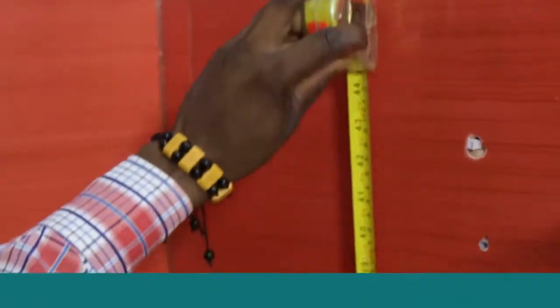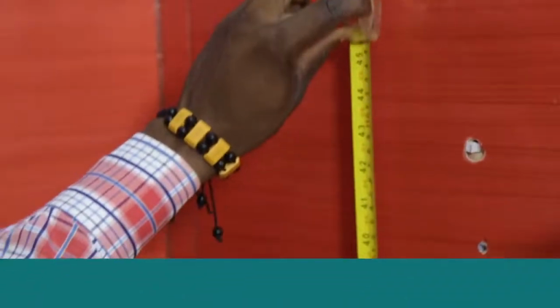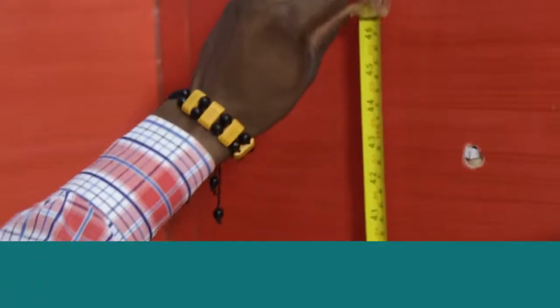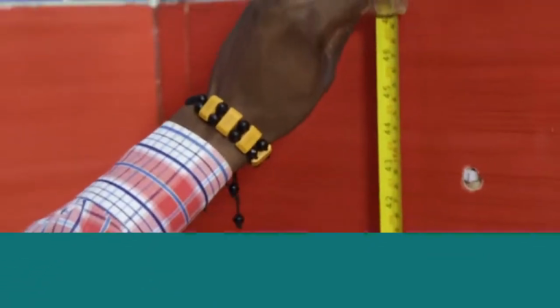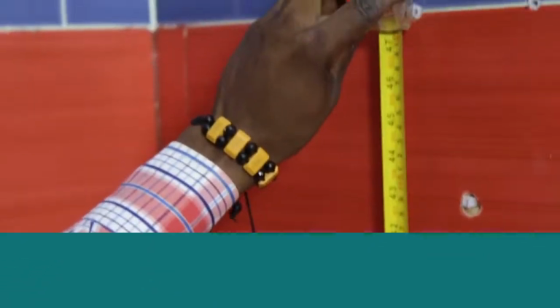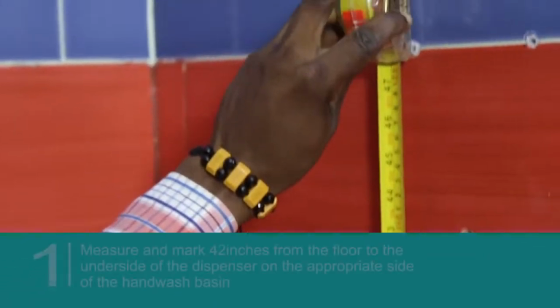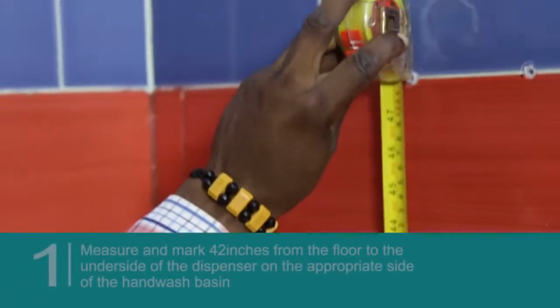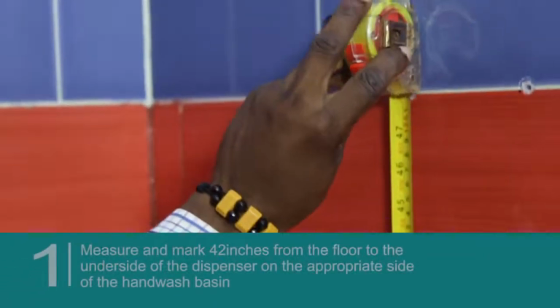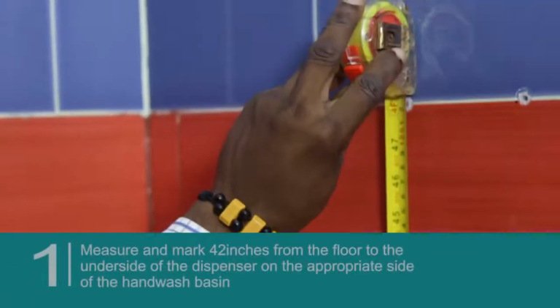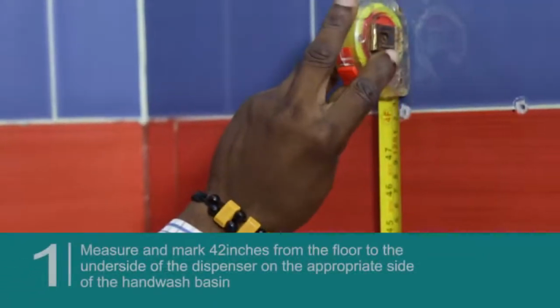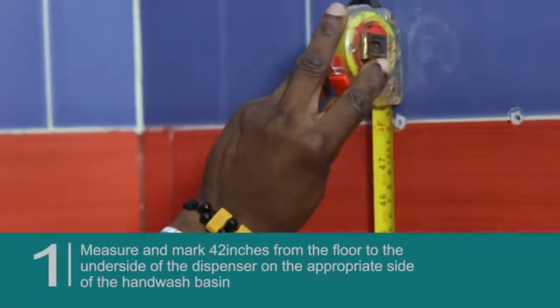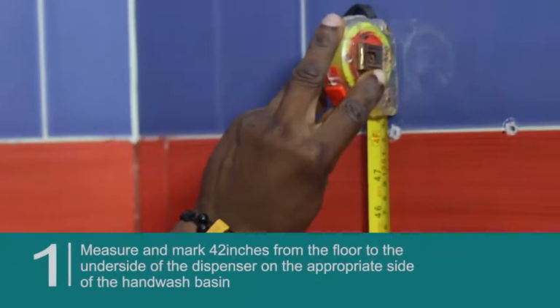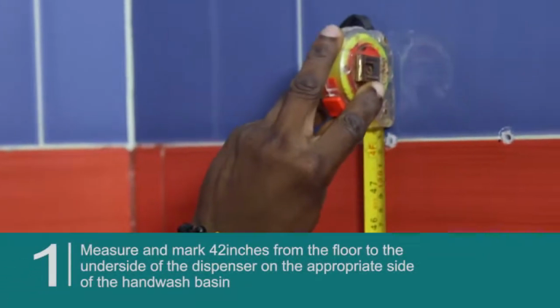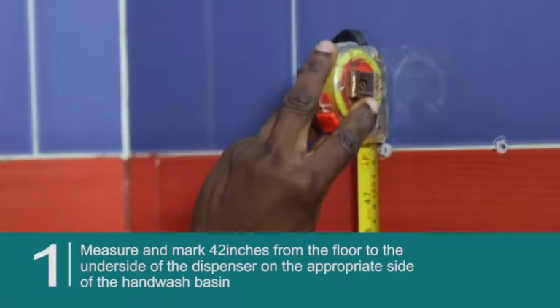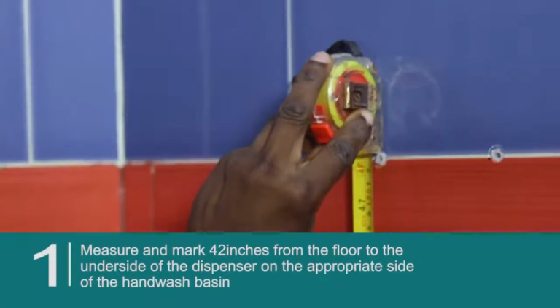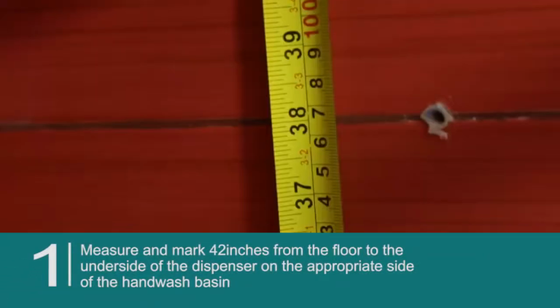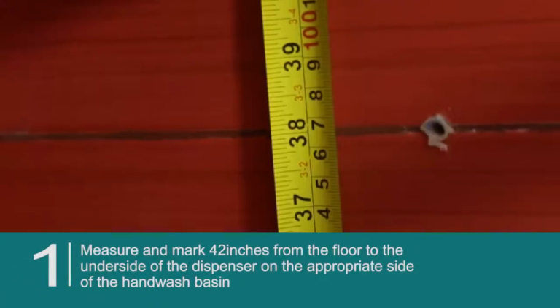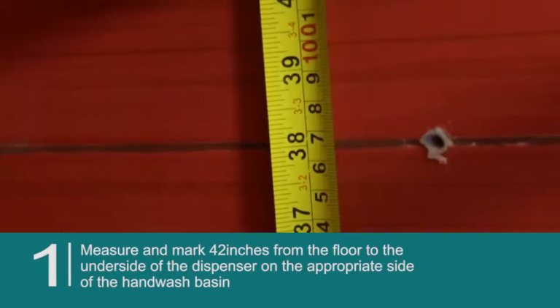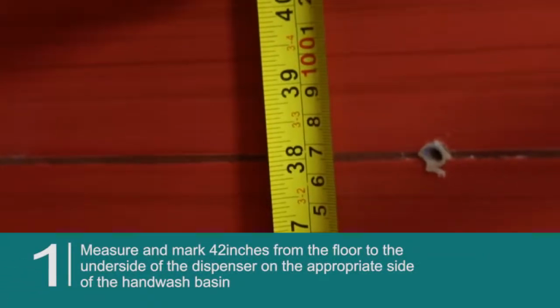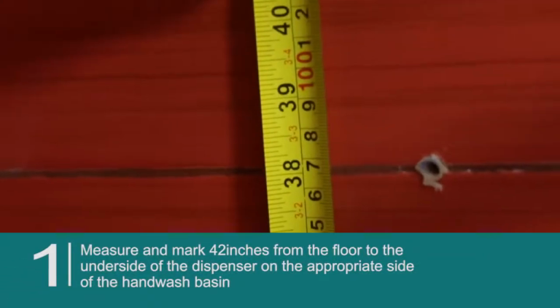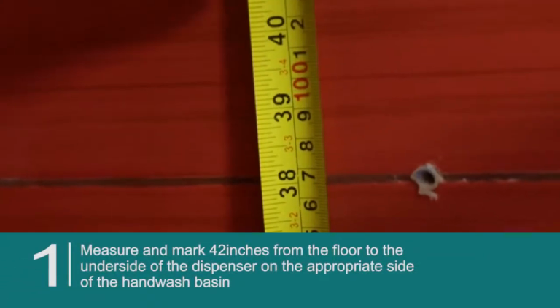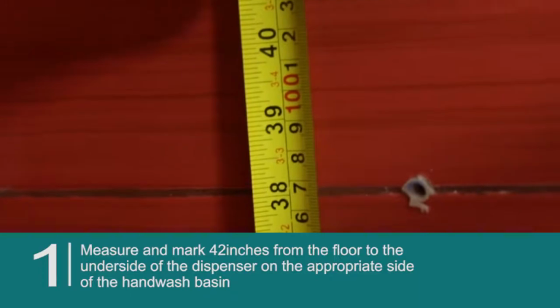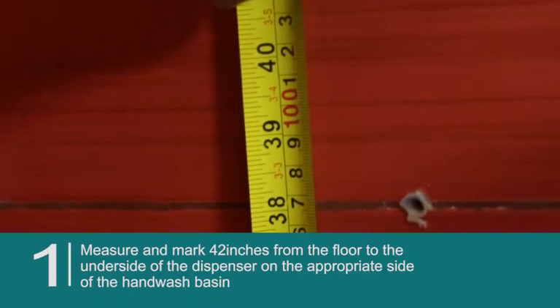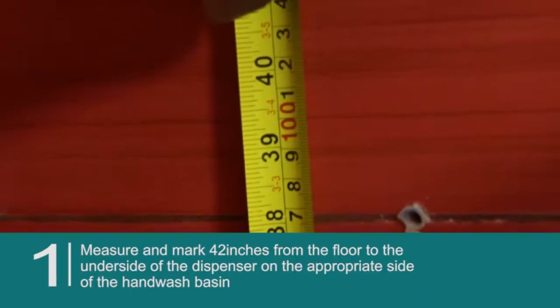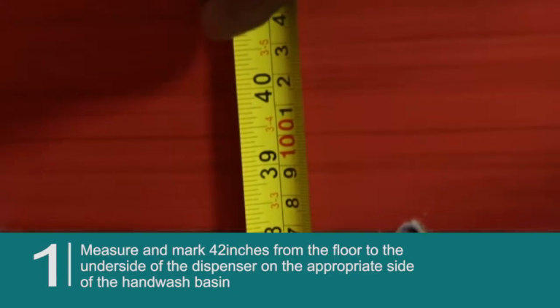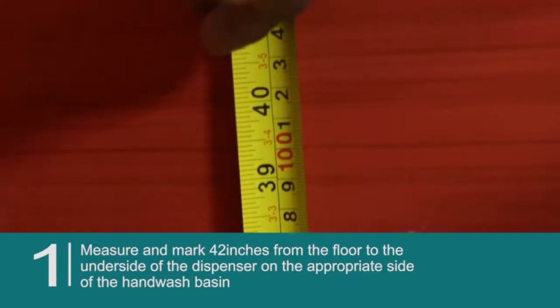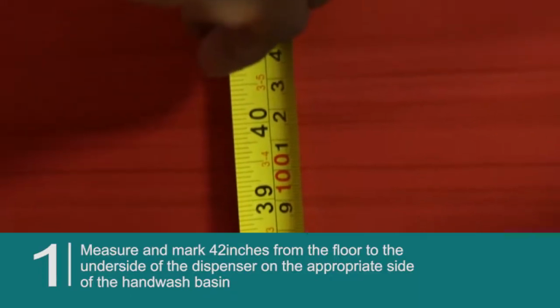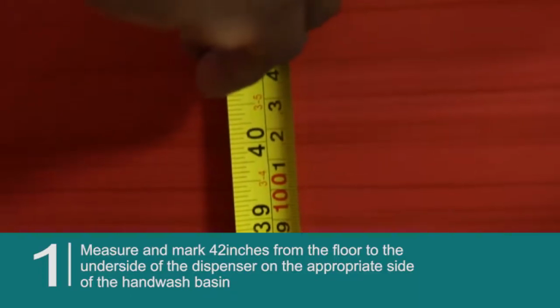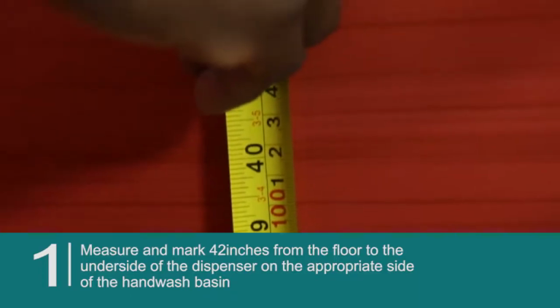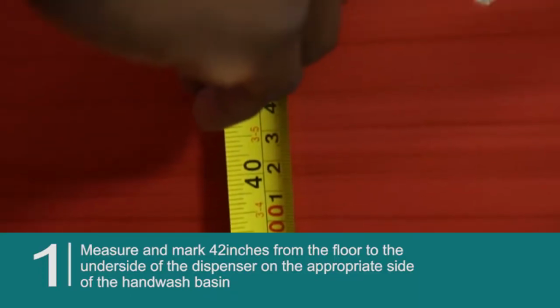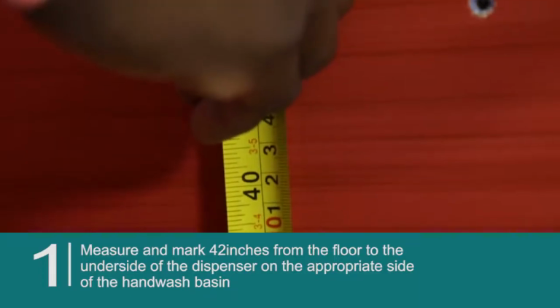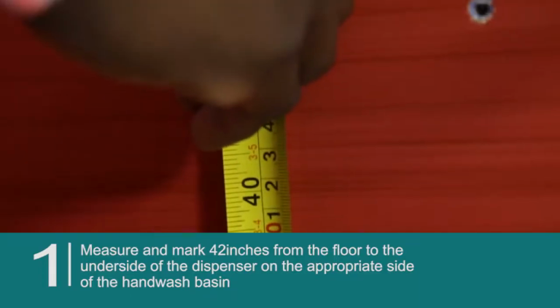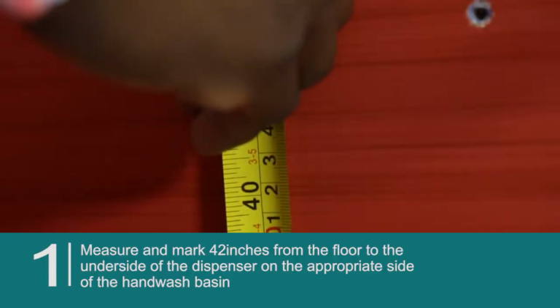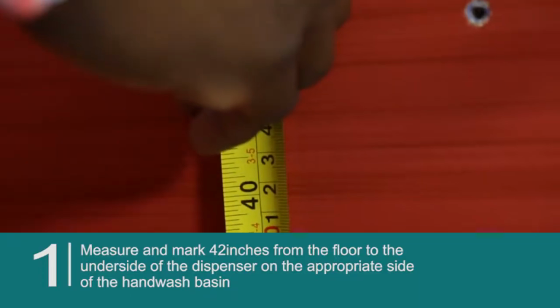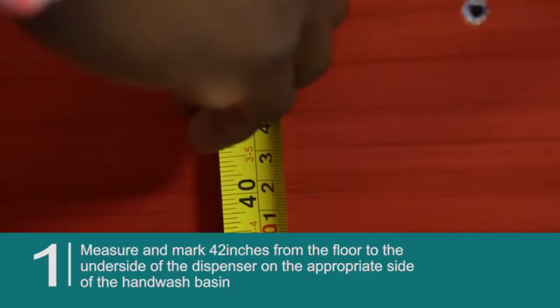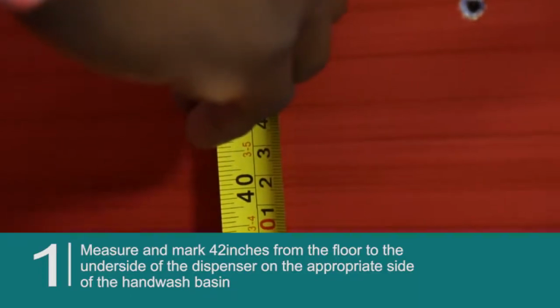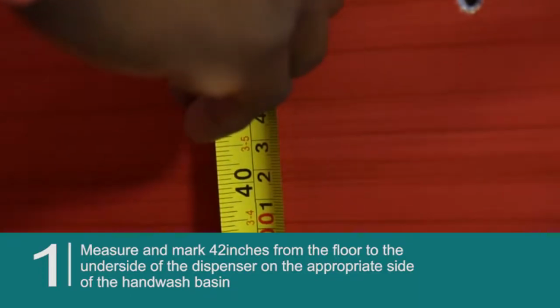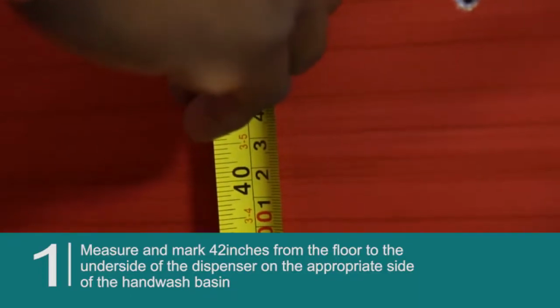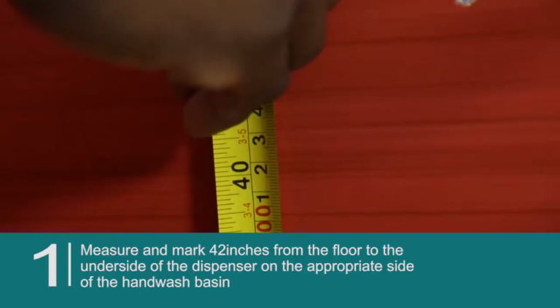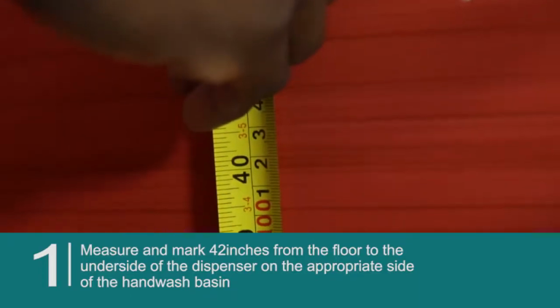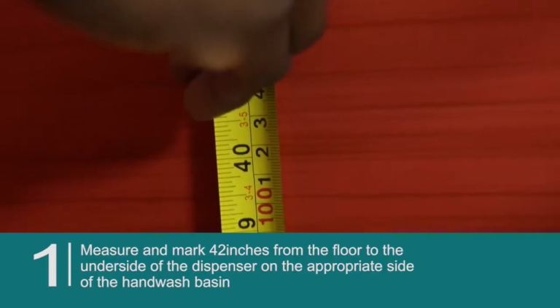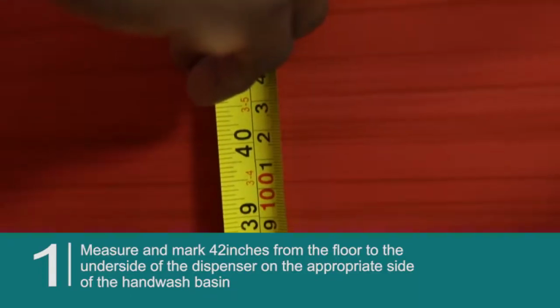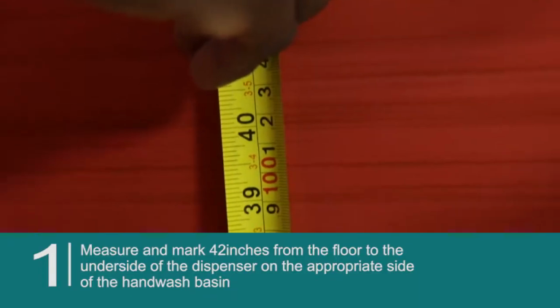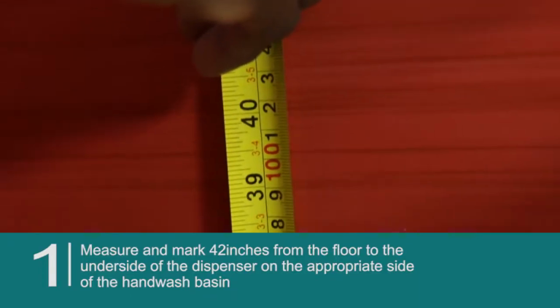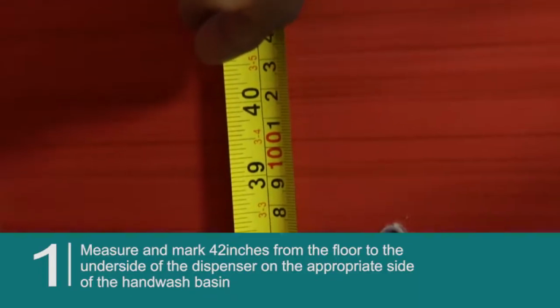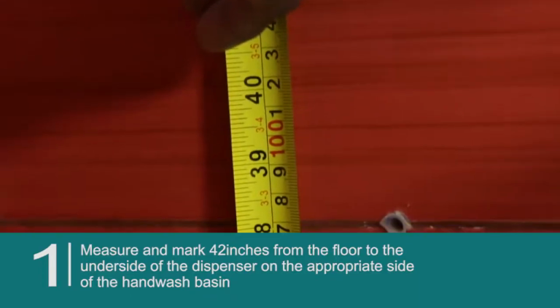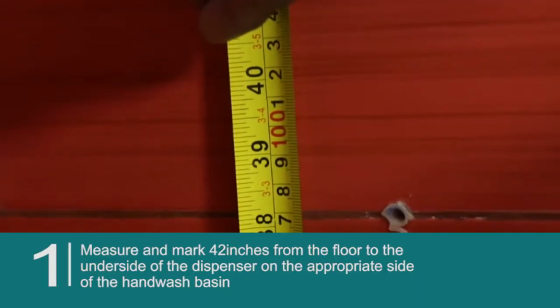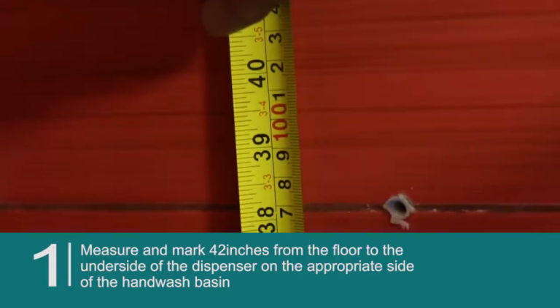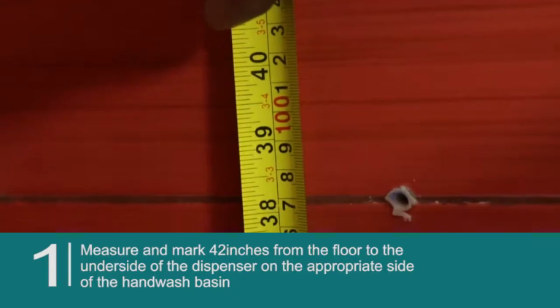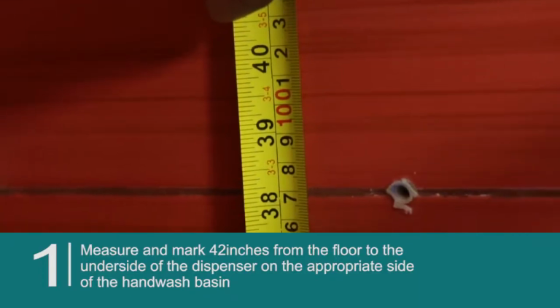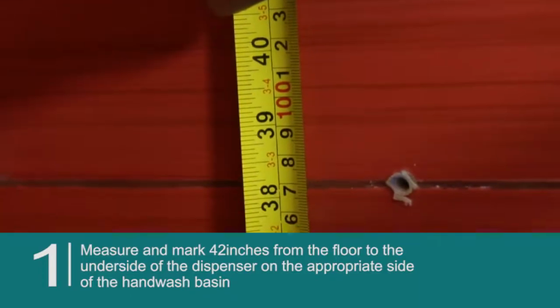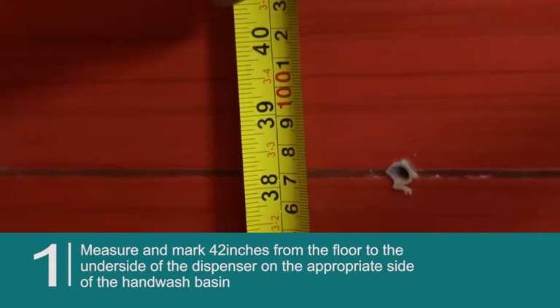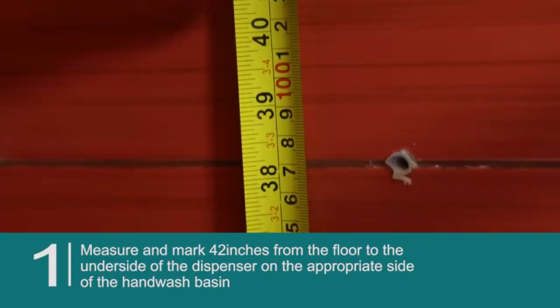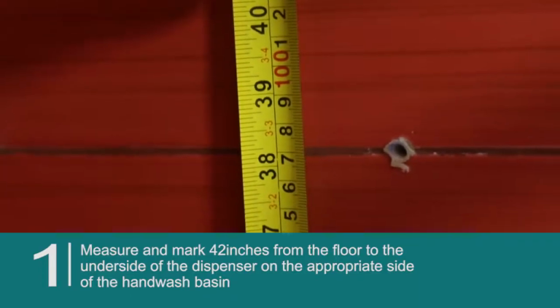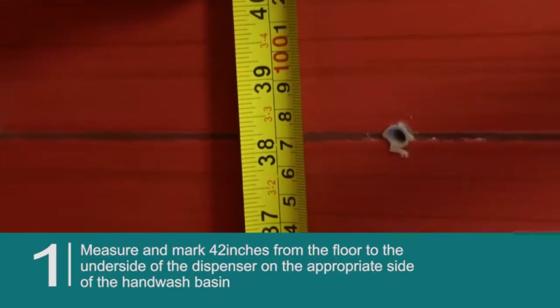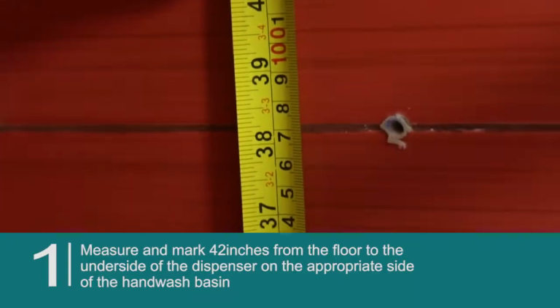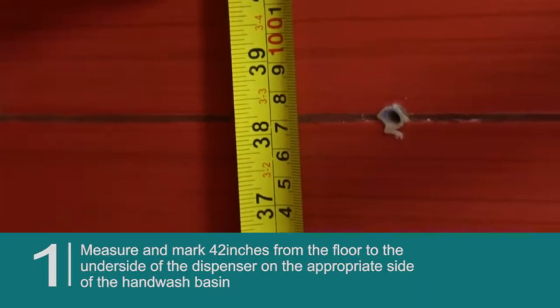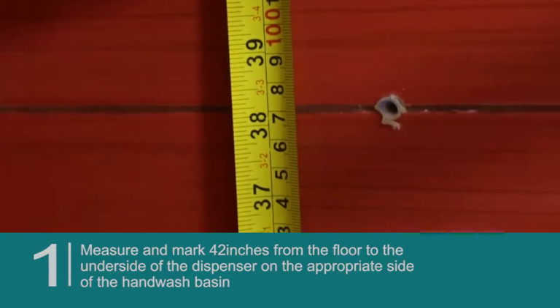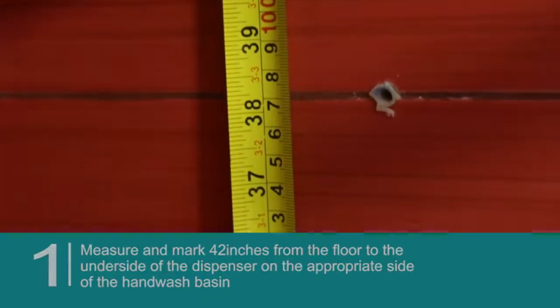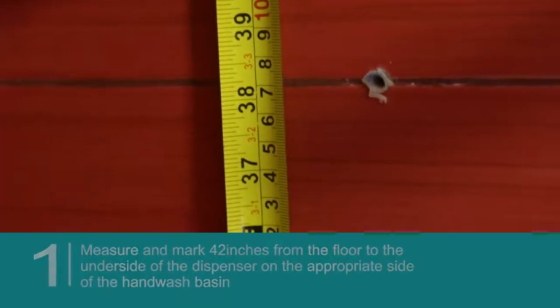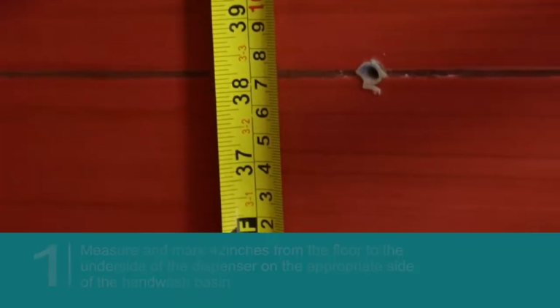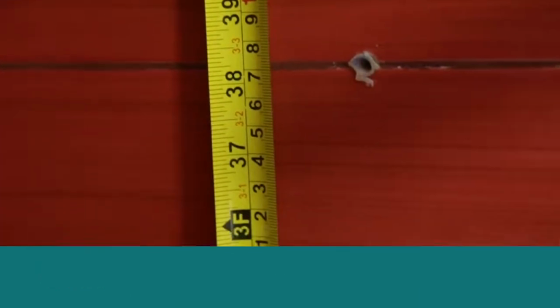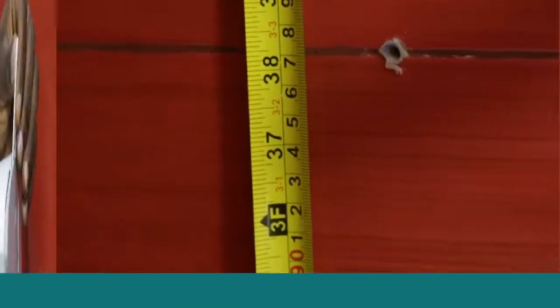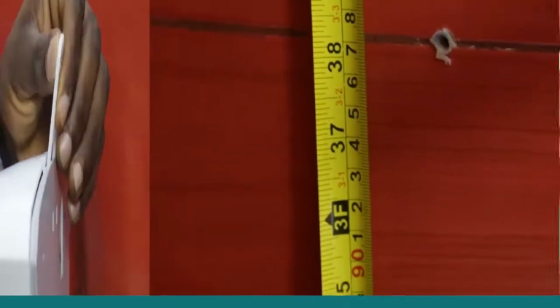Measure and mark 42 inches from the floor to the underside of the dispenser on the appropriate side of the hand wash basin.